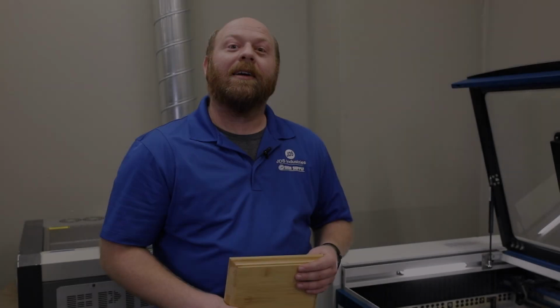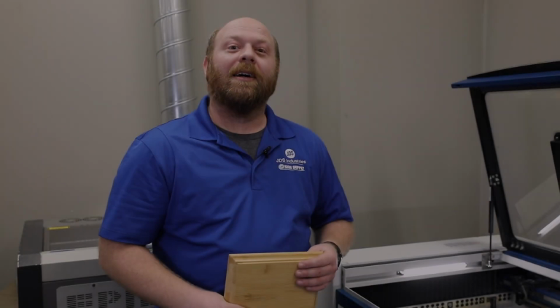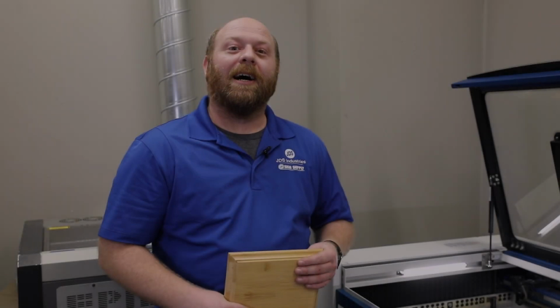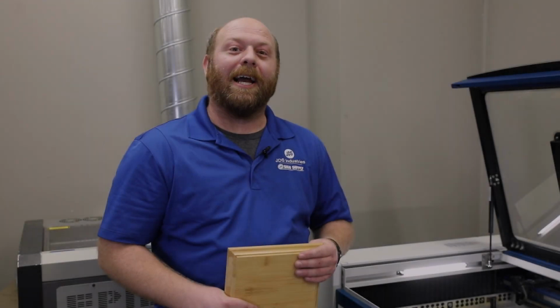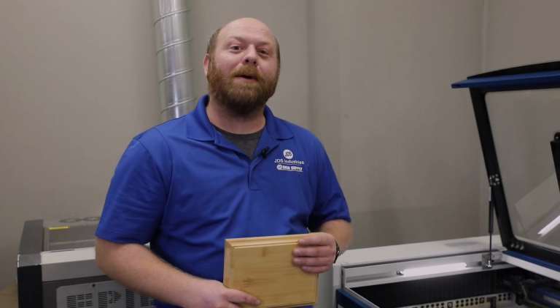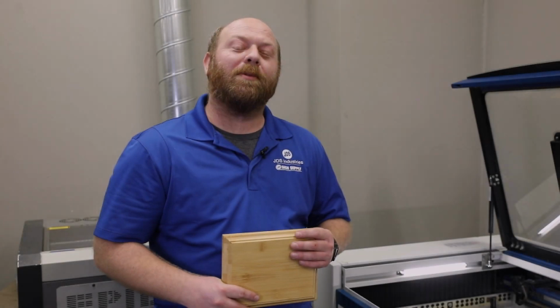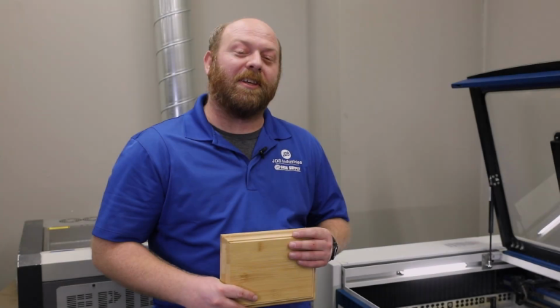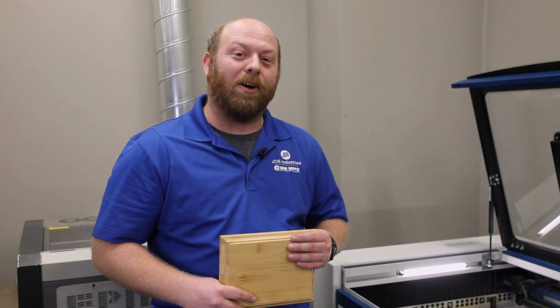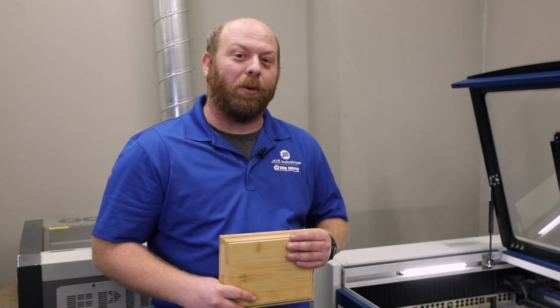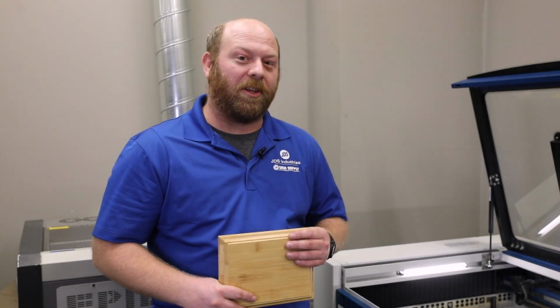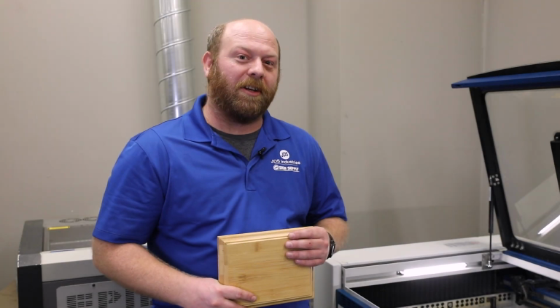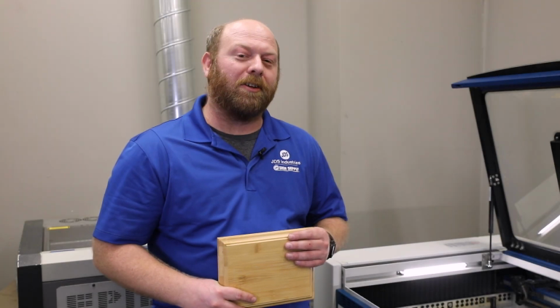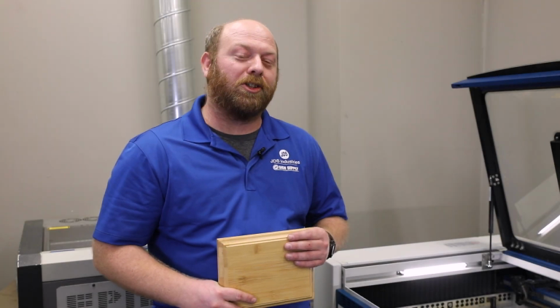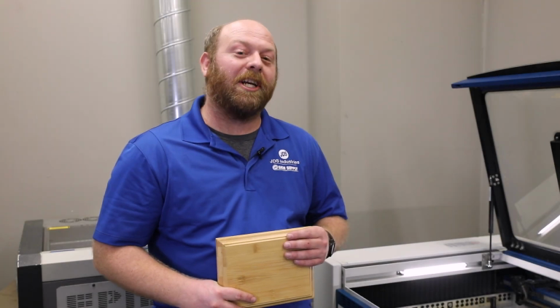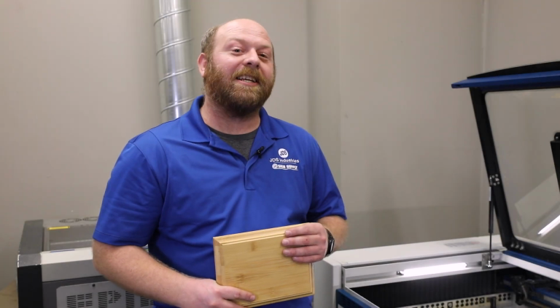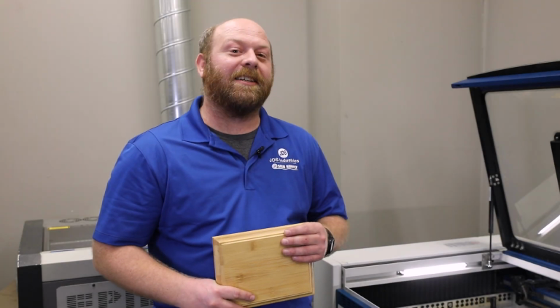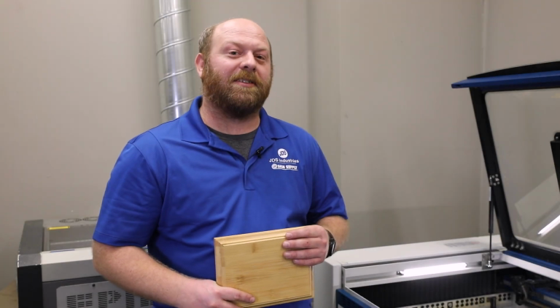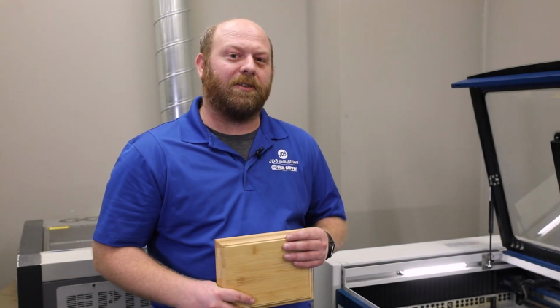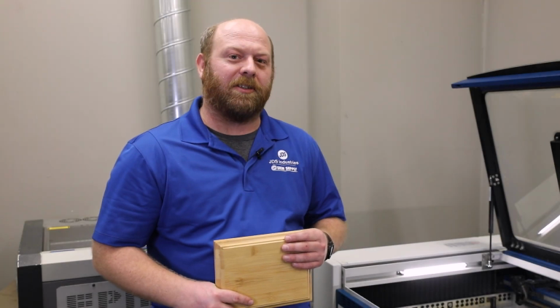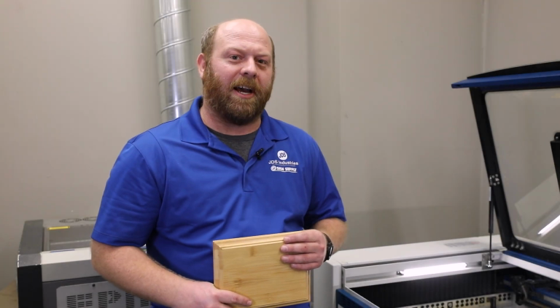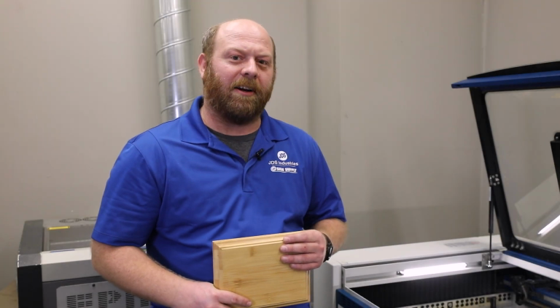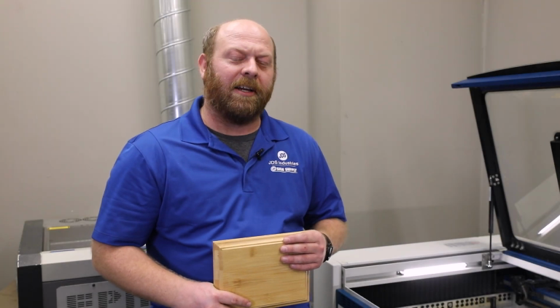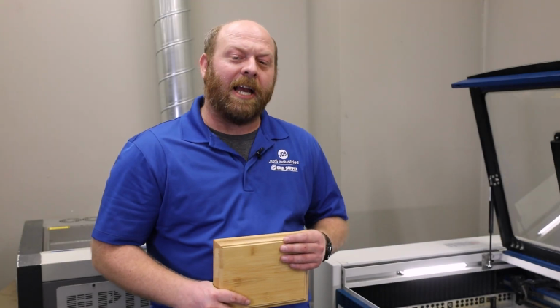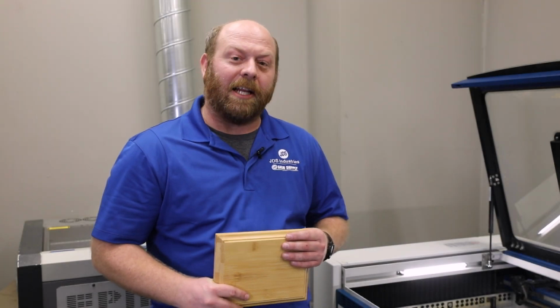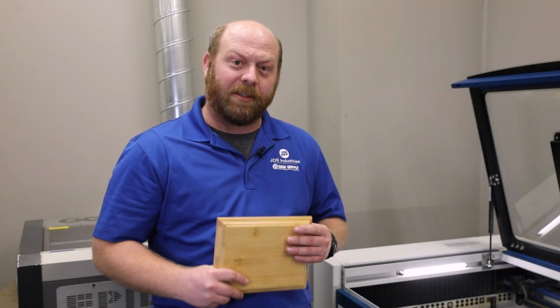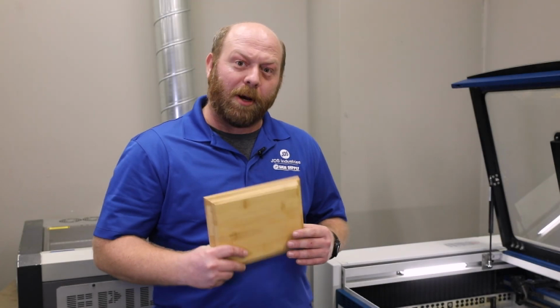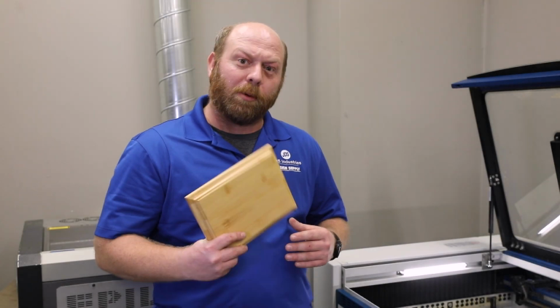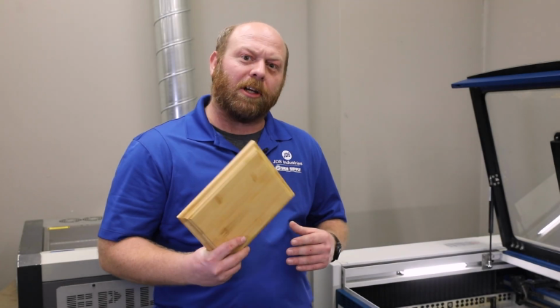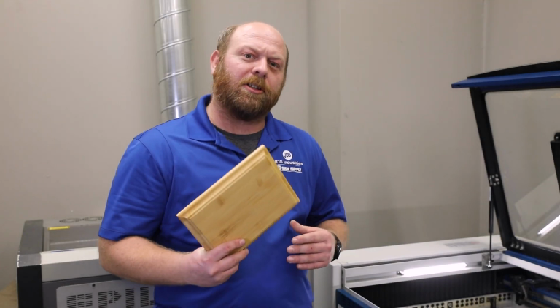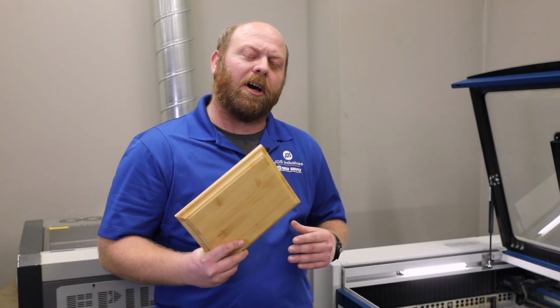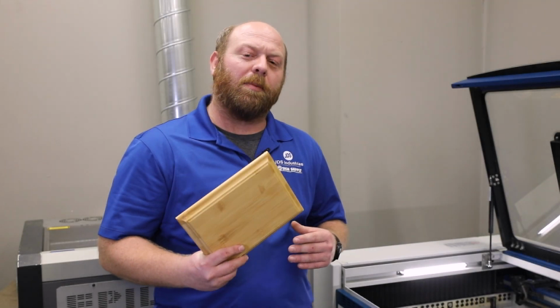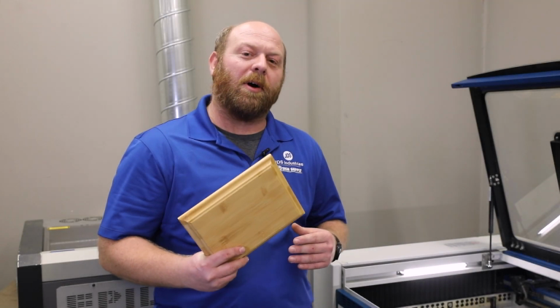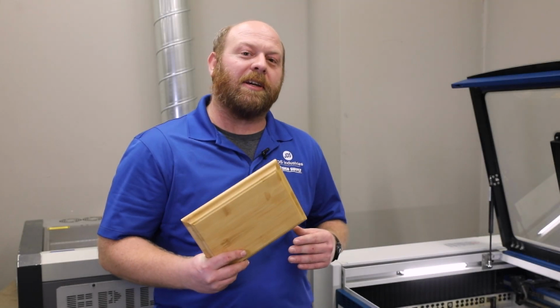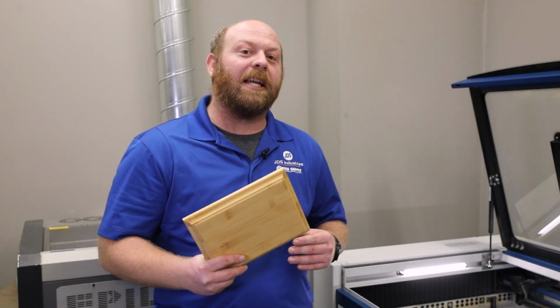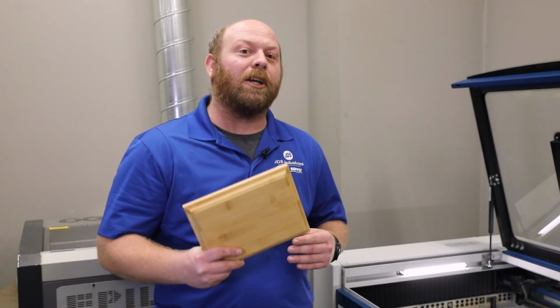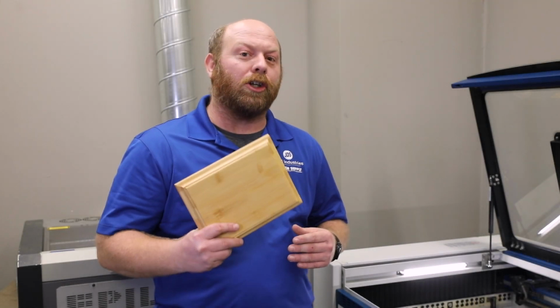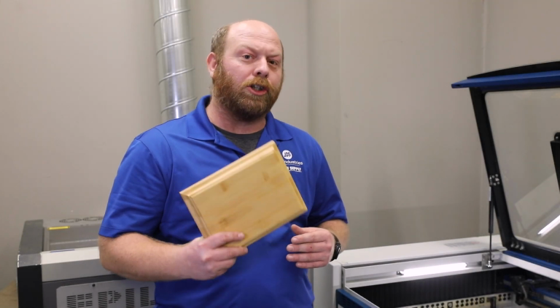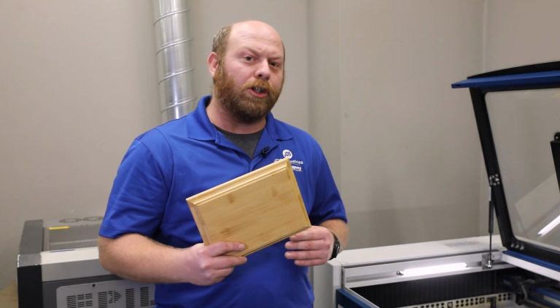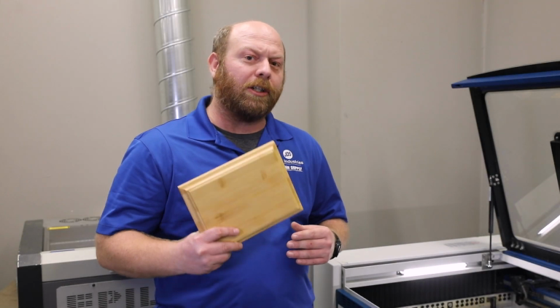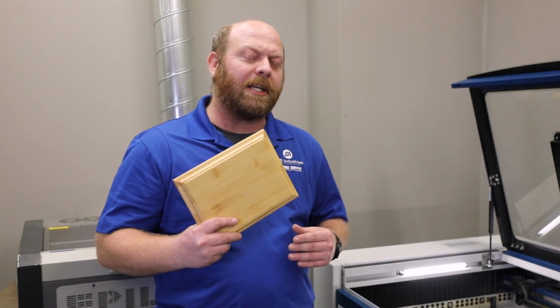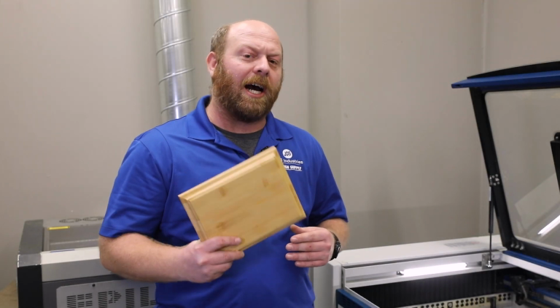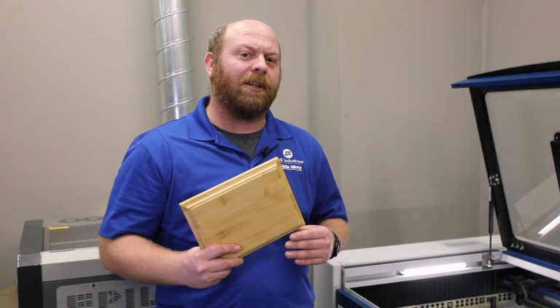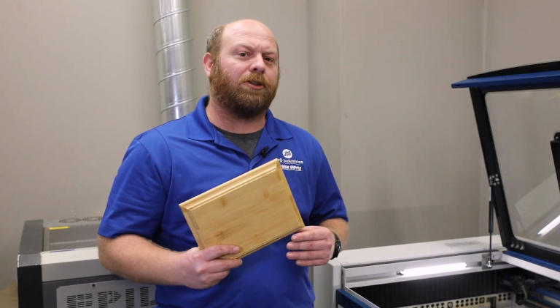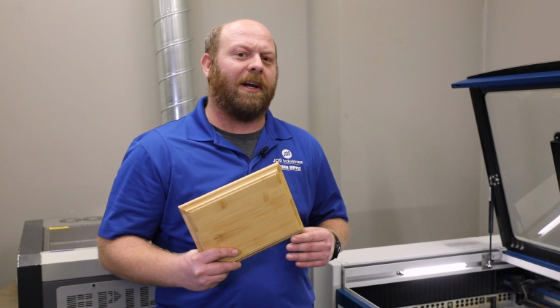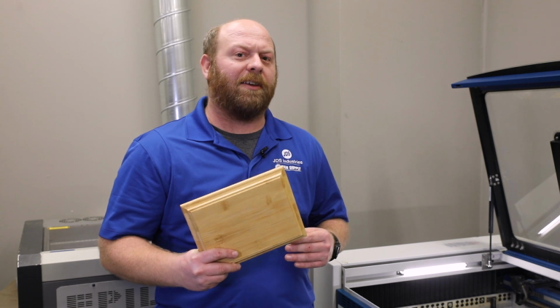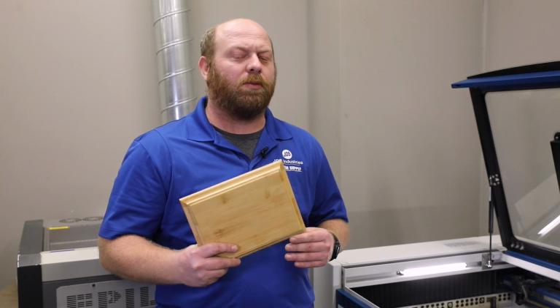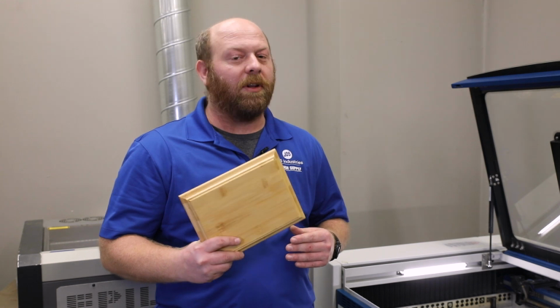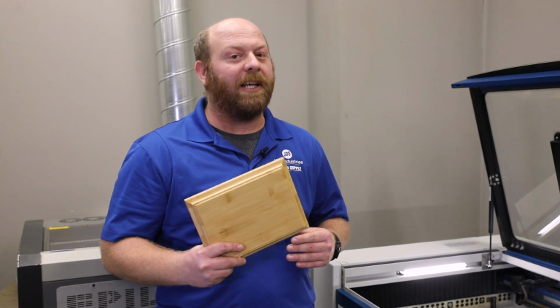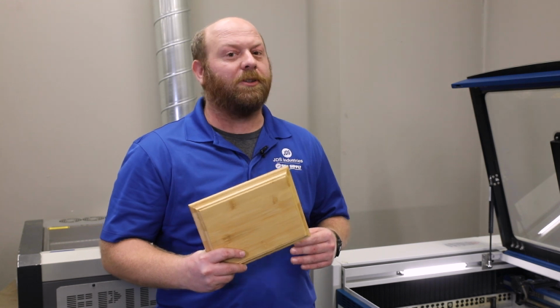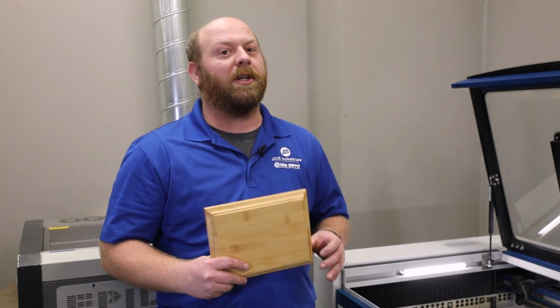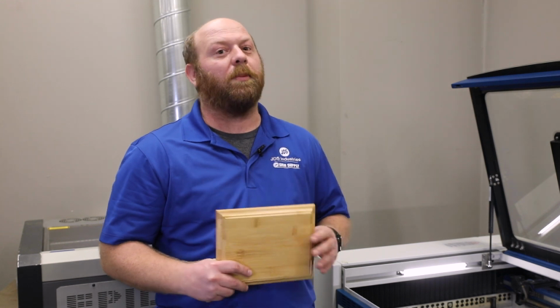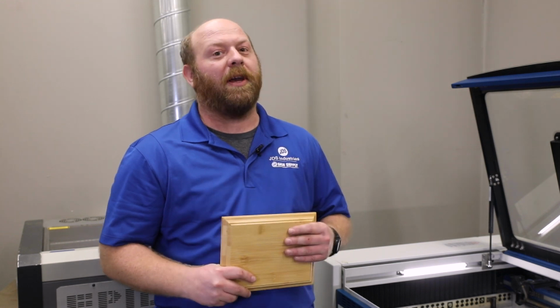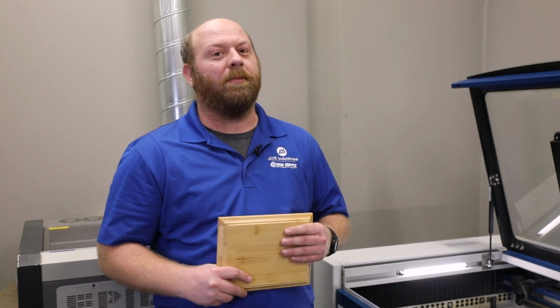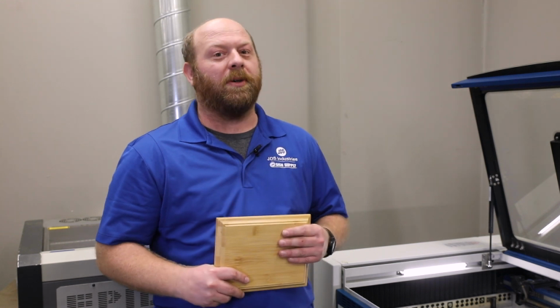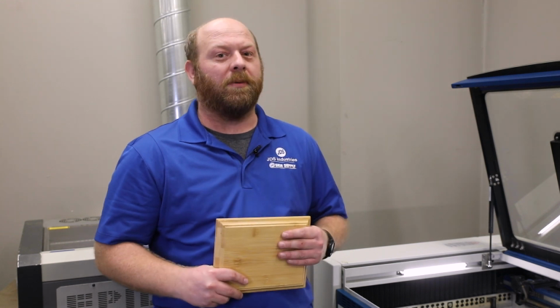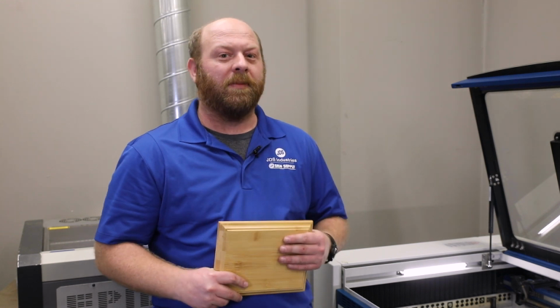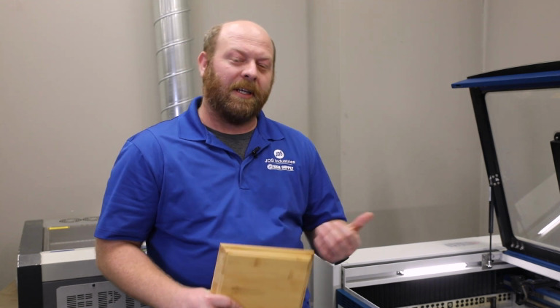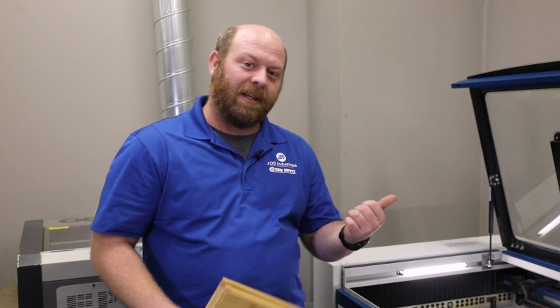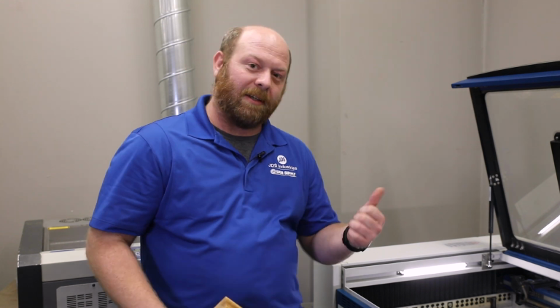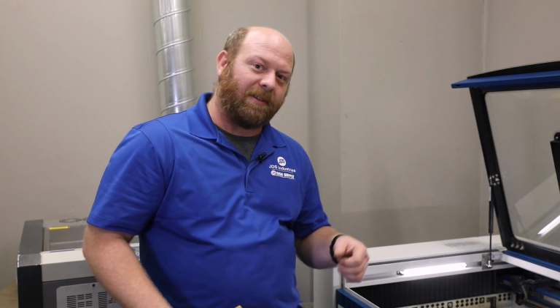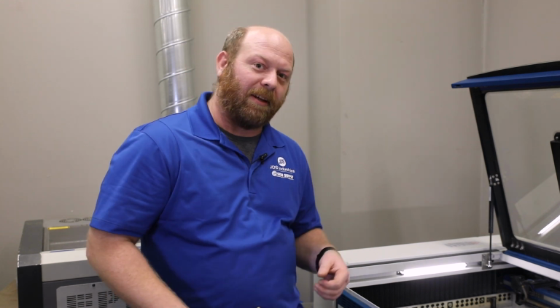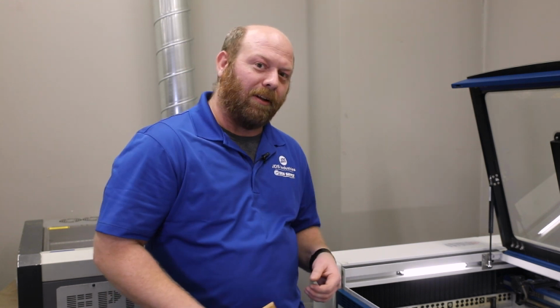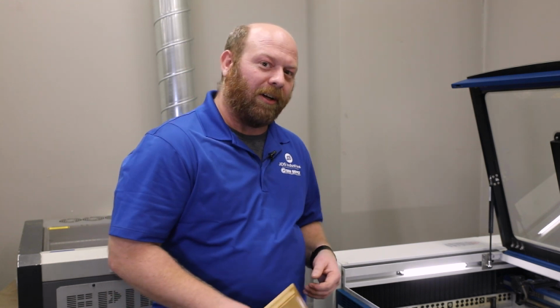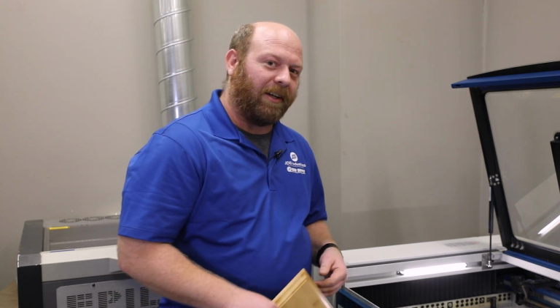Hi, I'm Theo with another JDS Insider, and today we're going to talk about getting a good contrast when lasering bamboo. Come take a look.